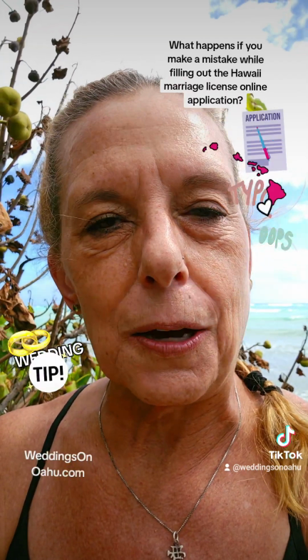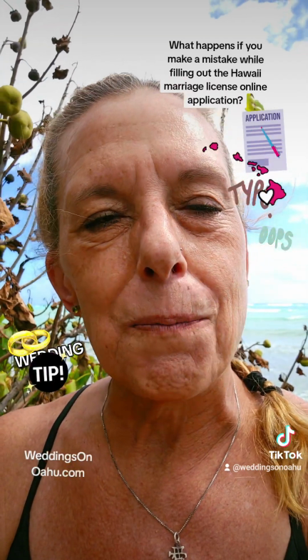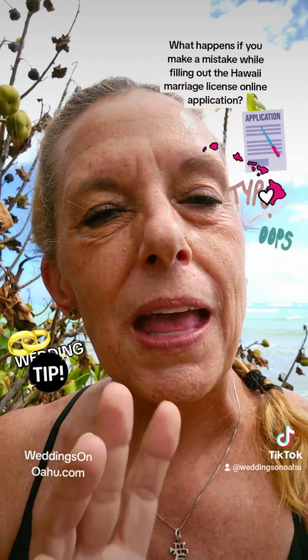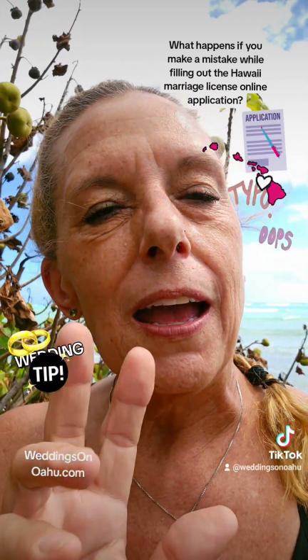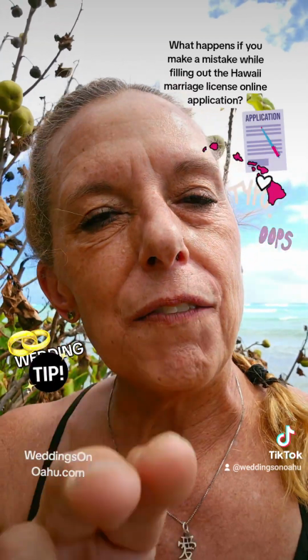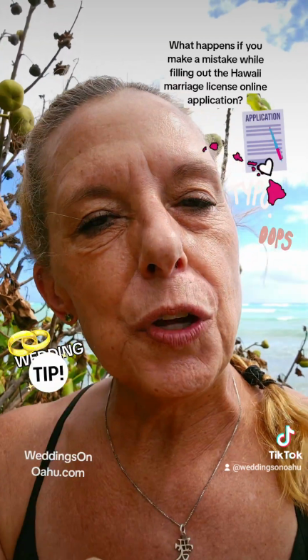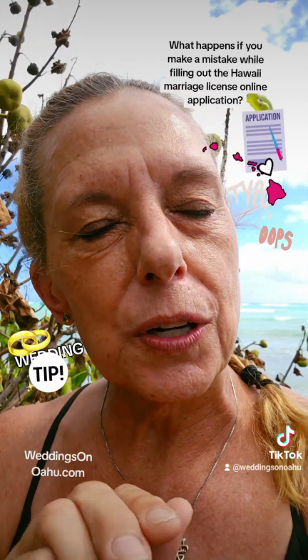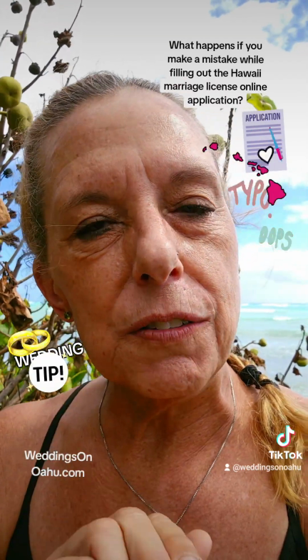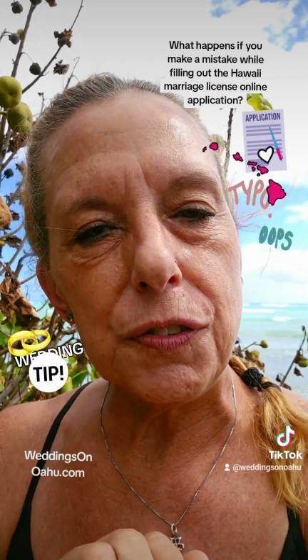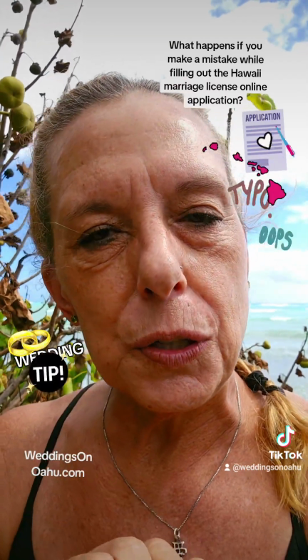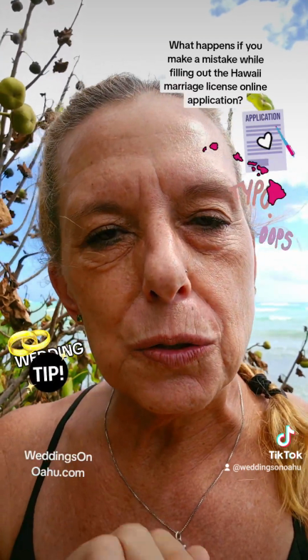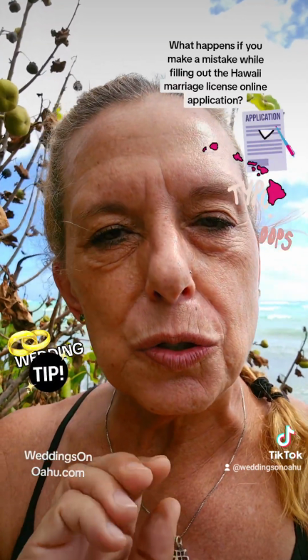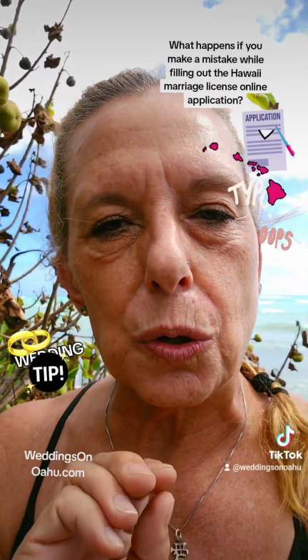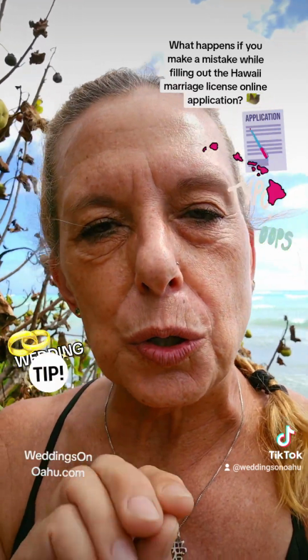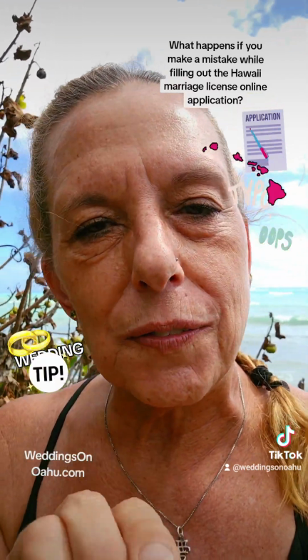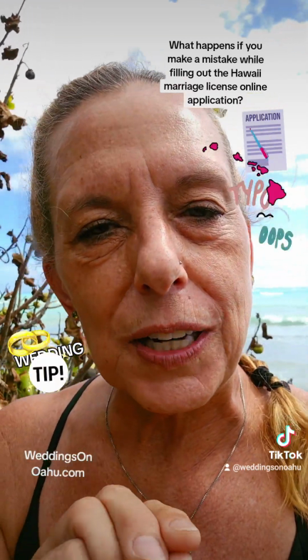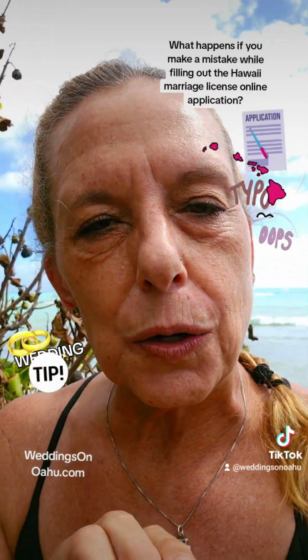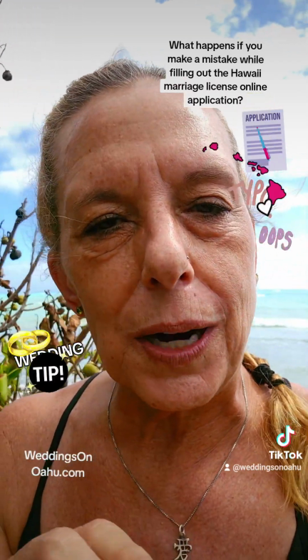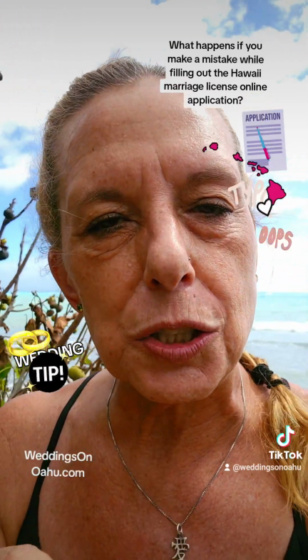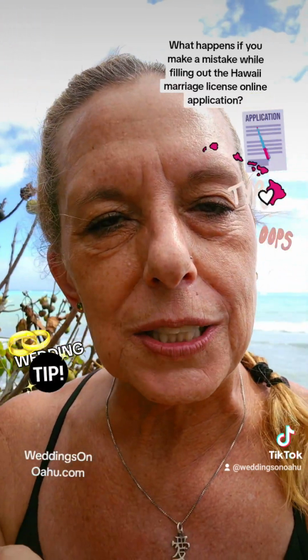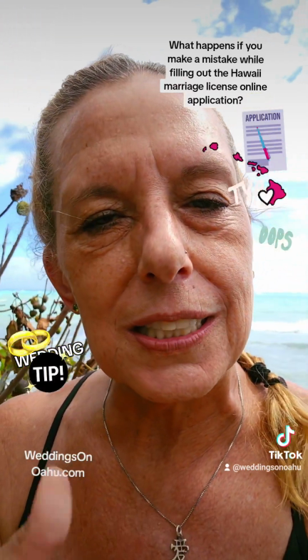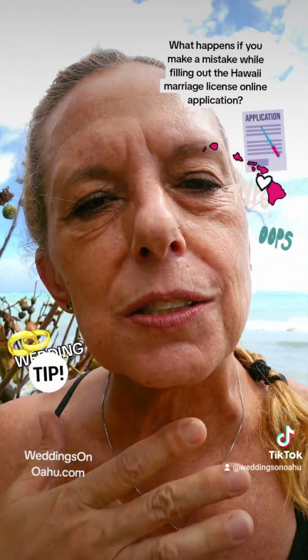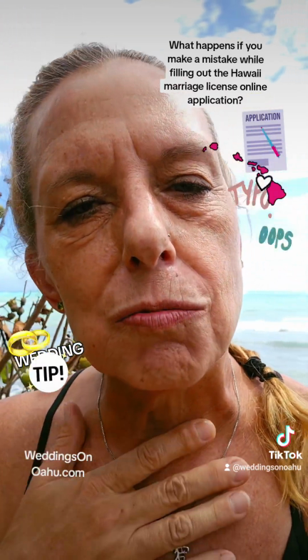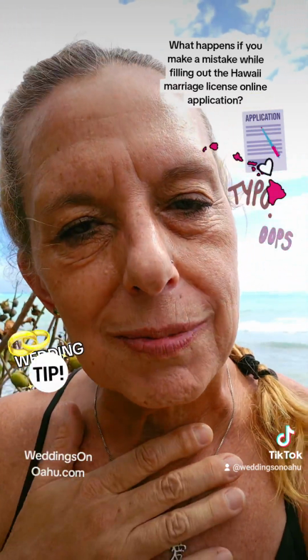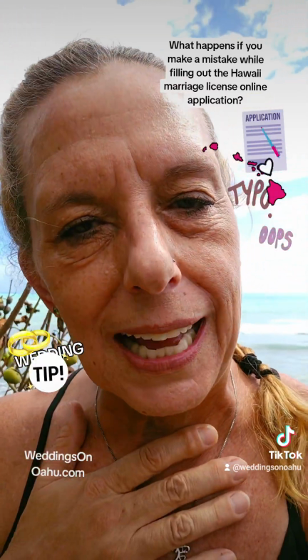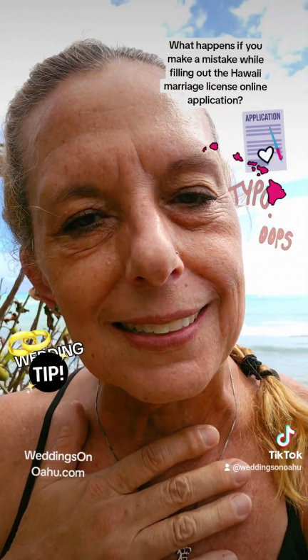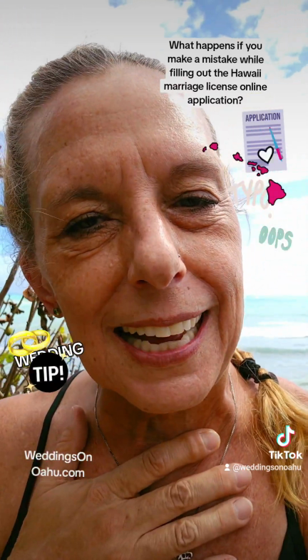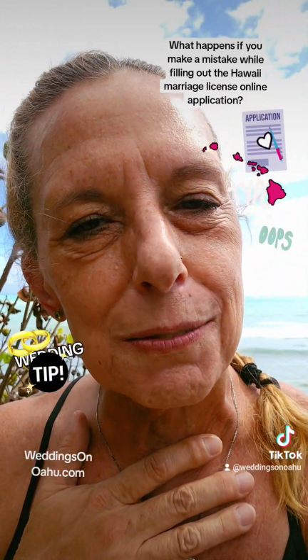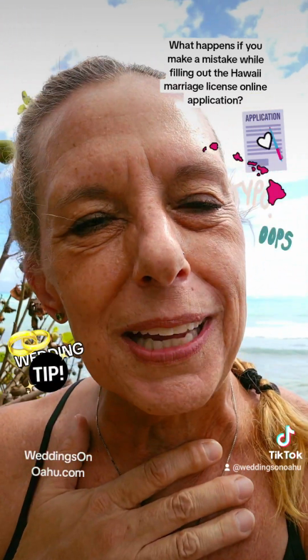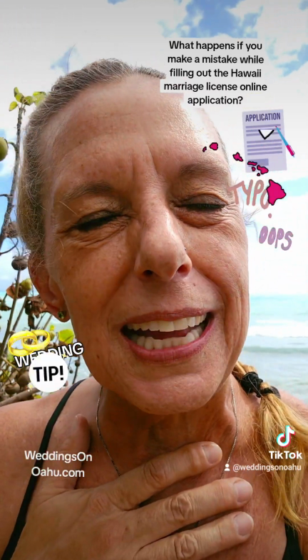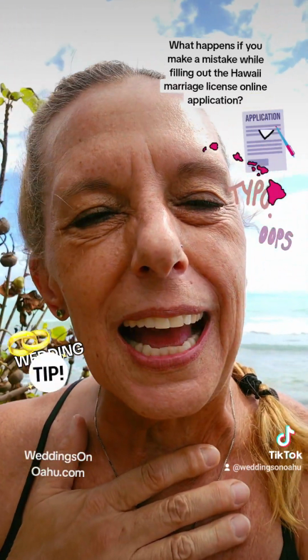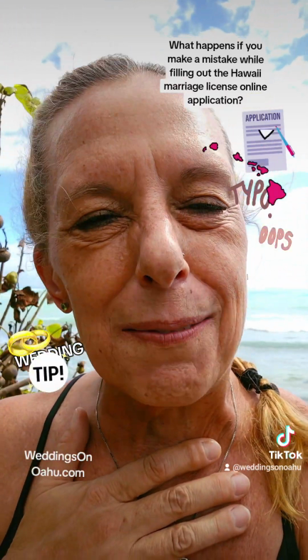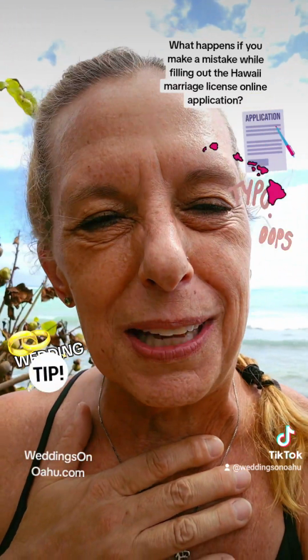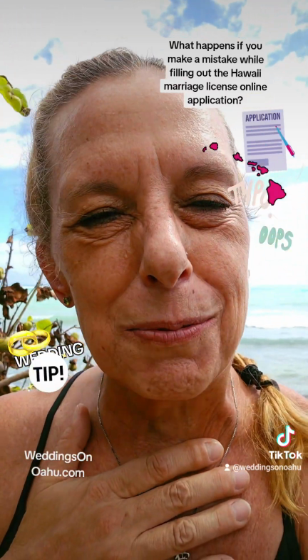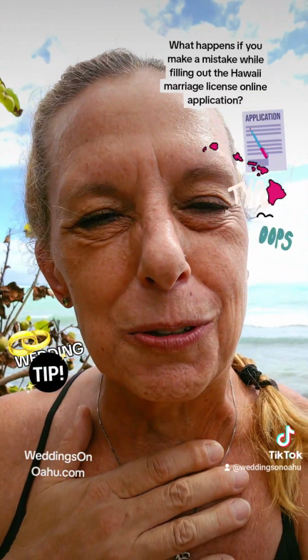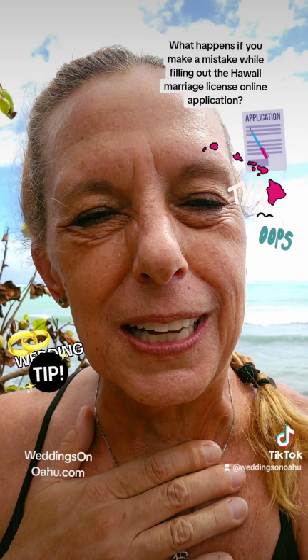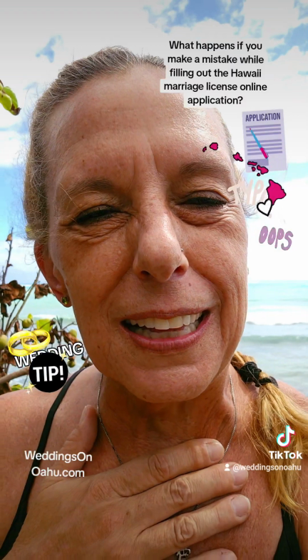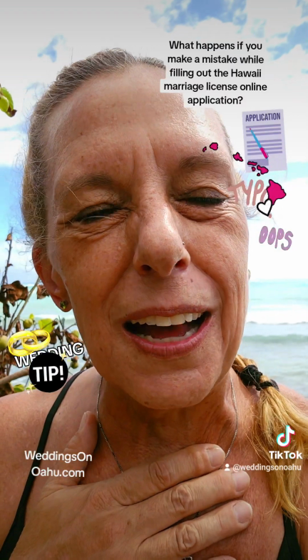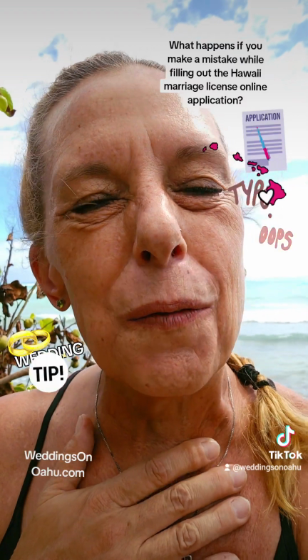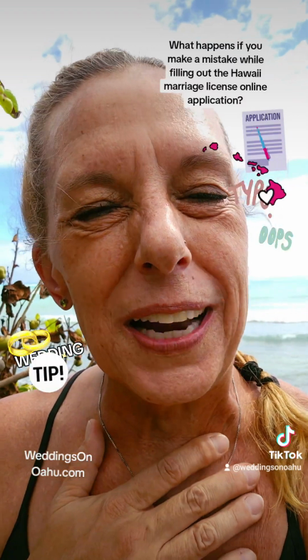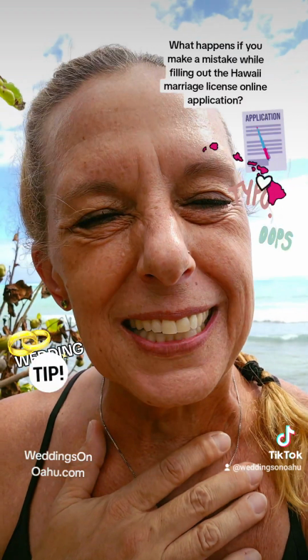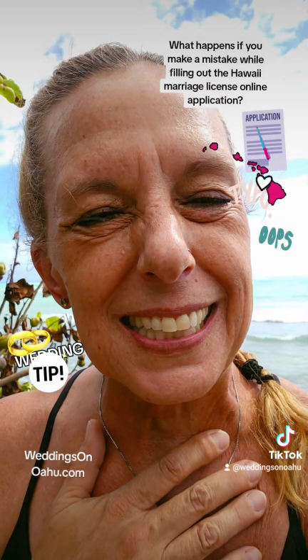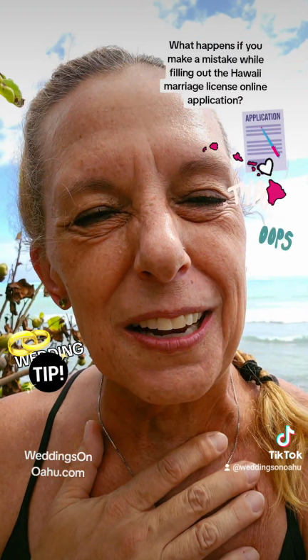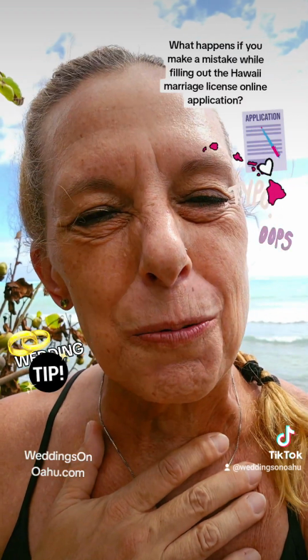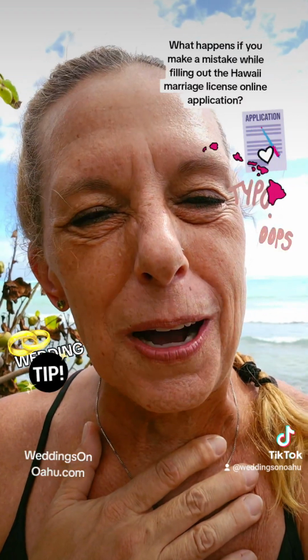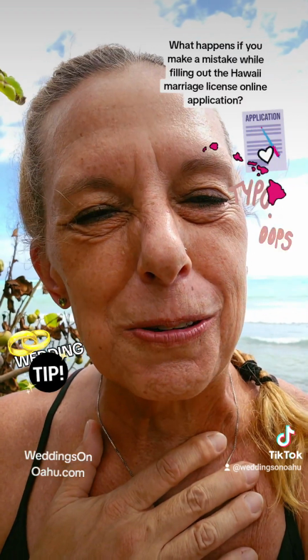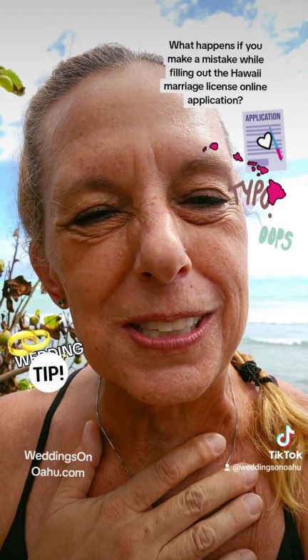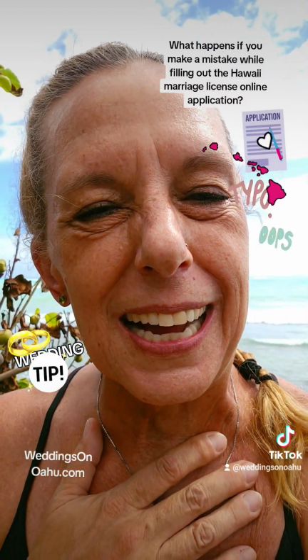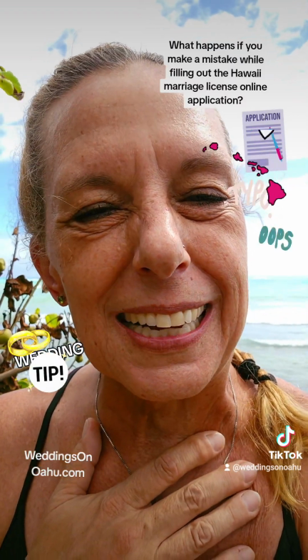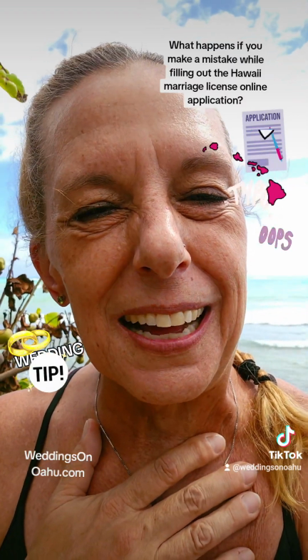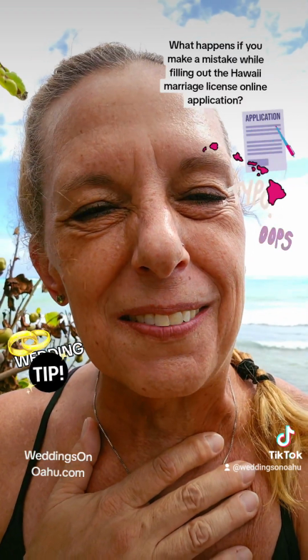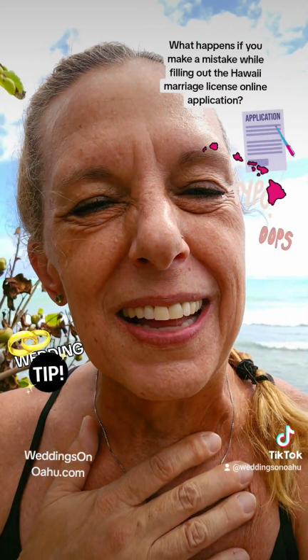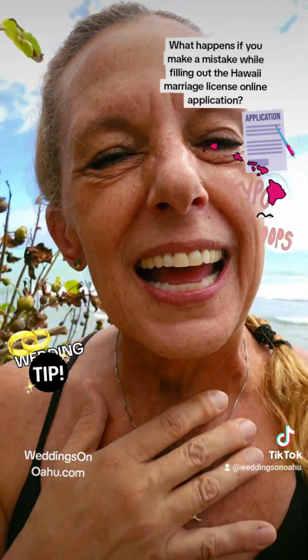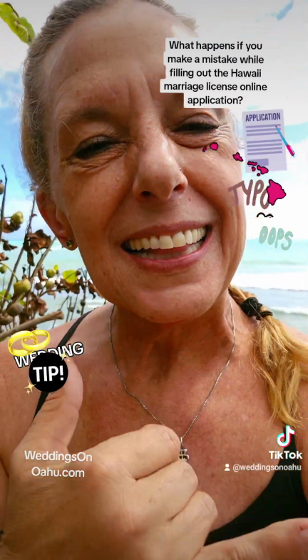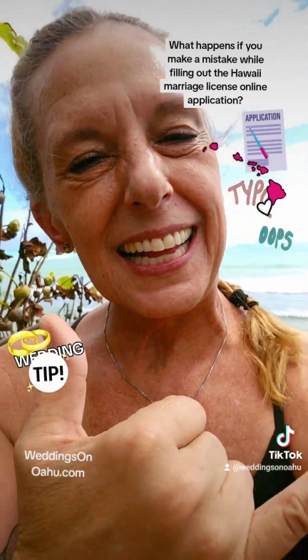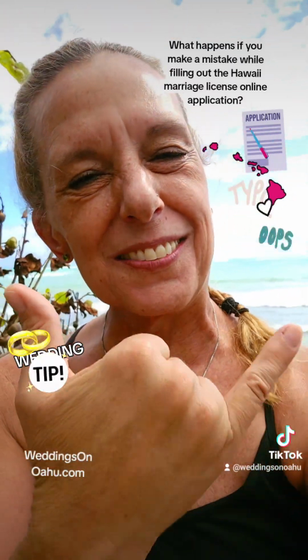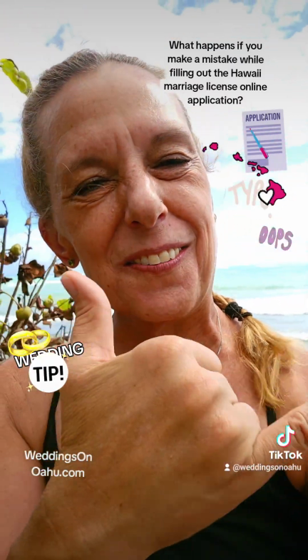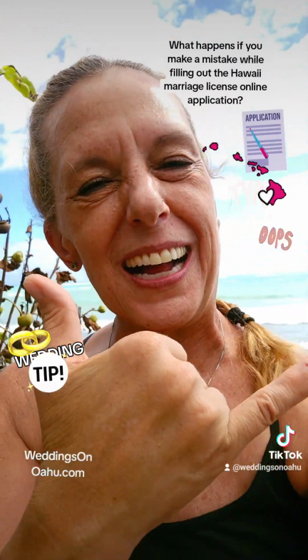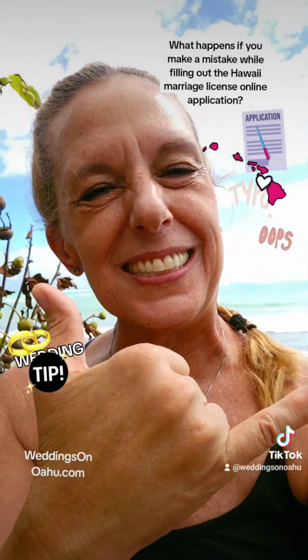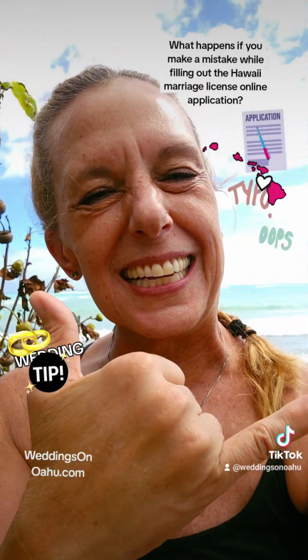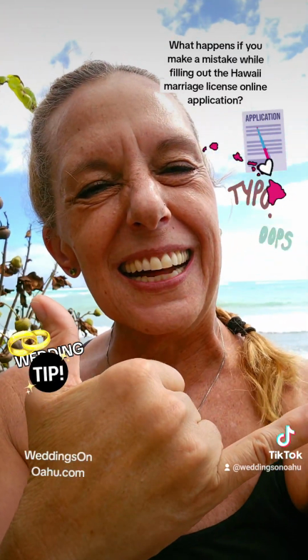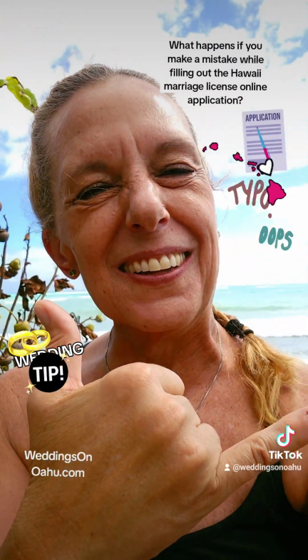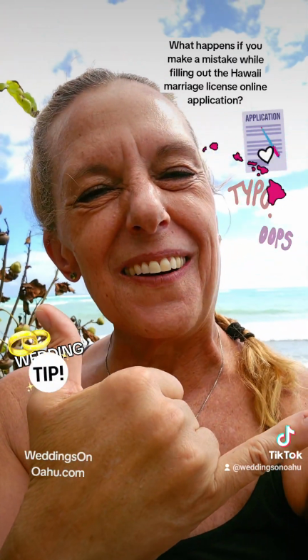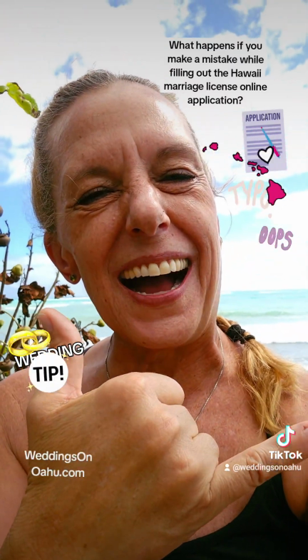So if you're confused or you have any questions, contact me. I'm Kim Cronella, WeddingsOnOahu.com. Thanks for watching. Aloha.